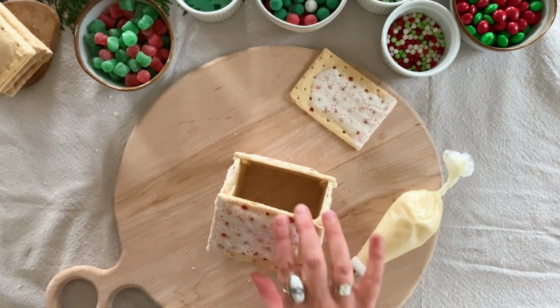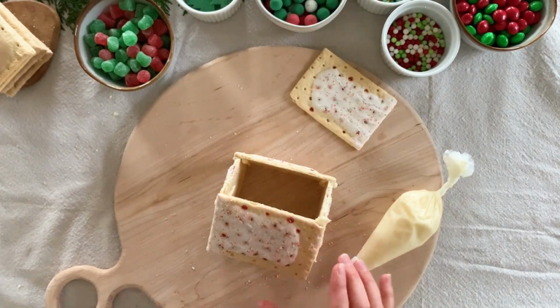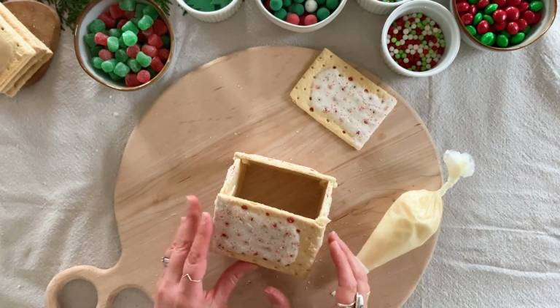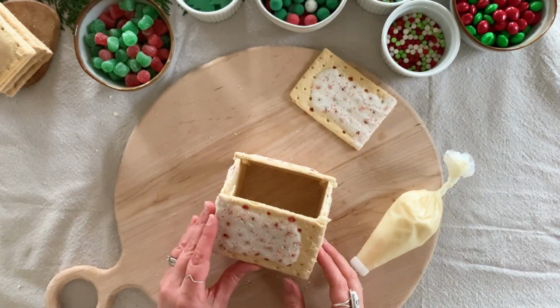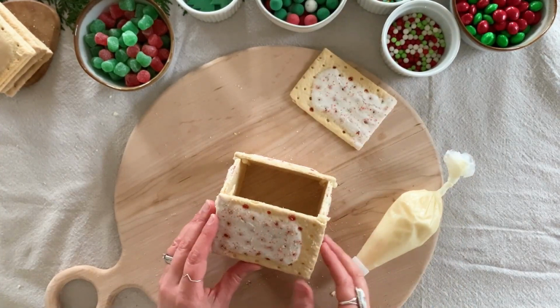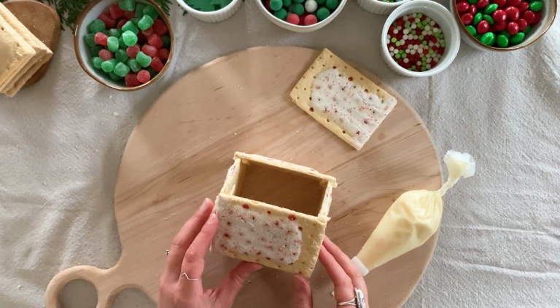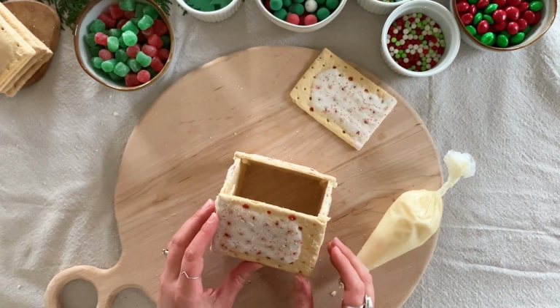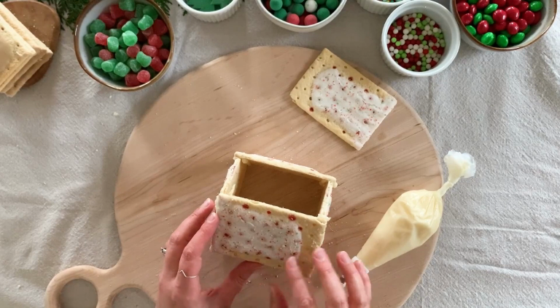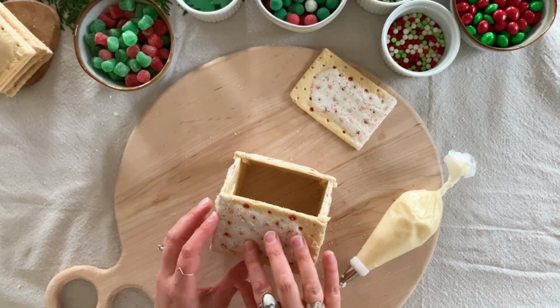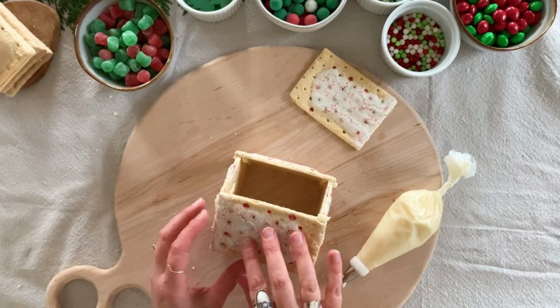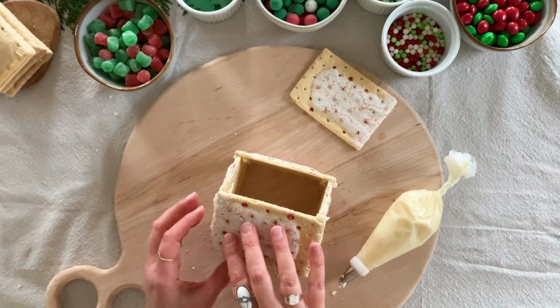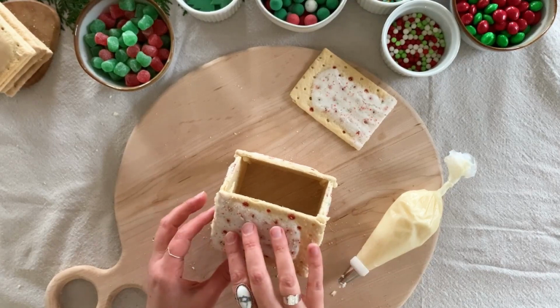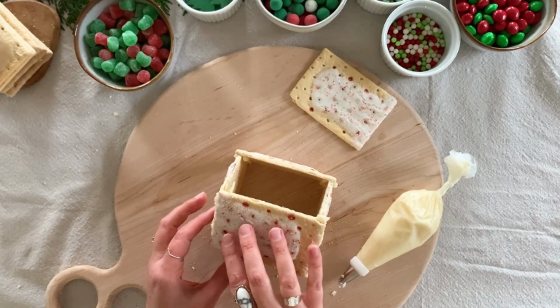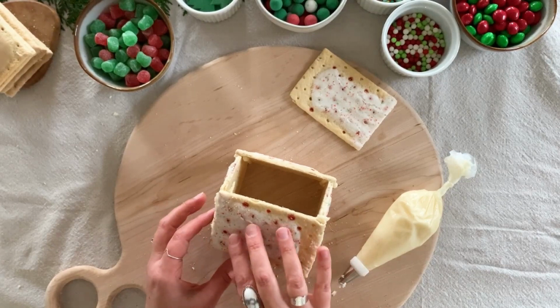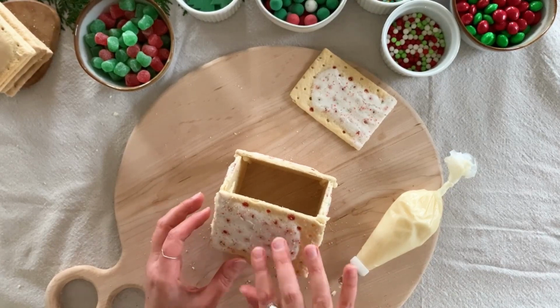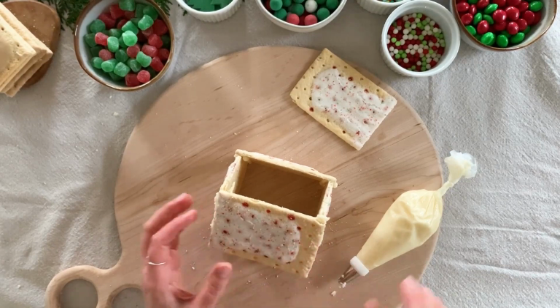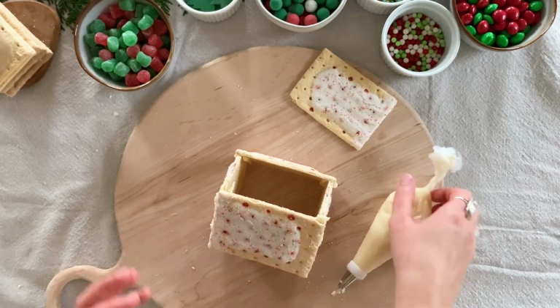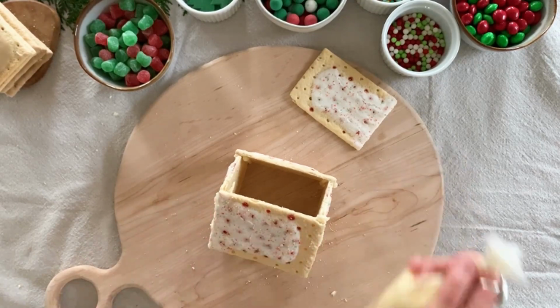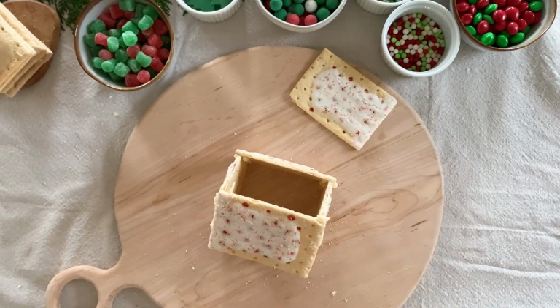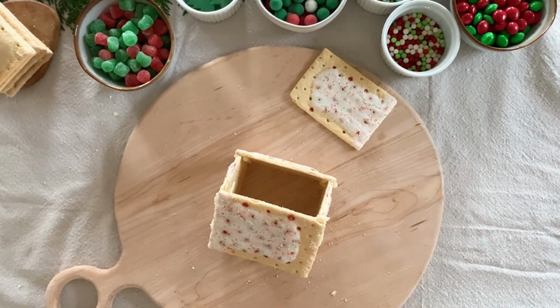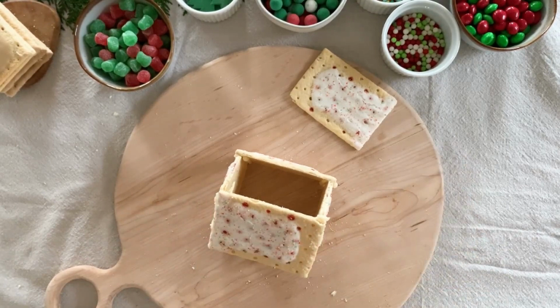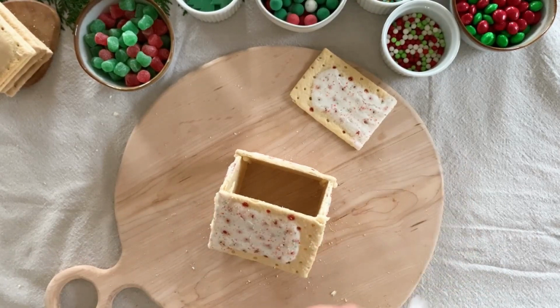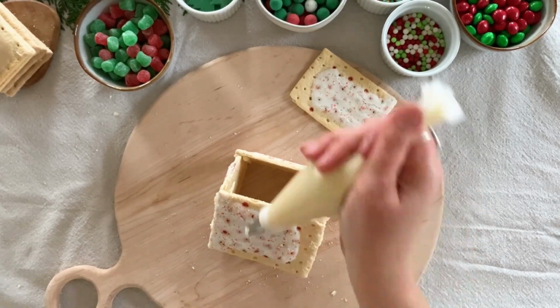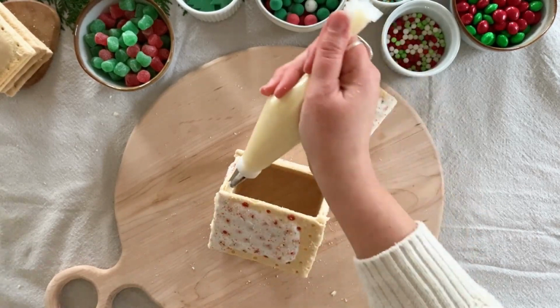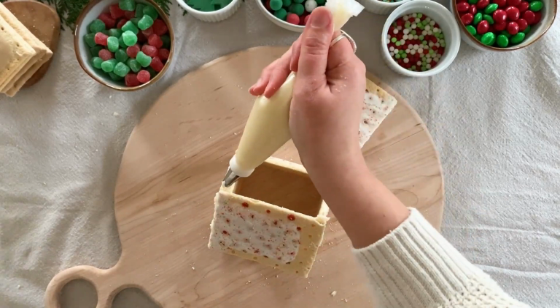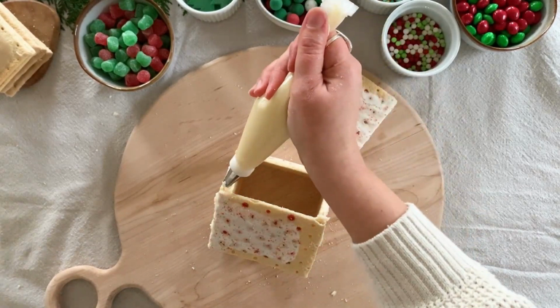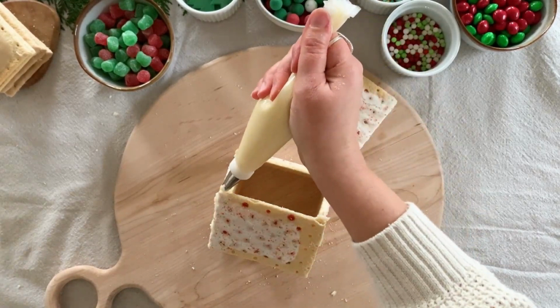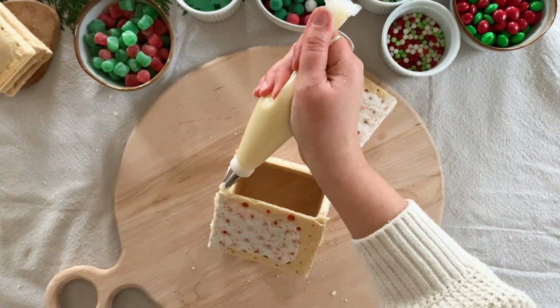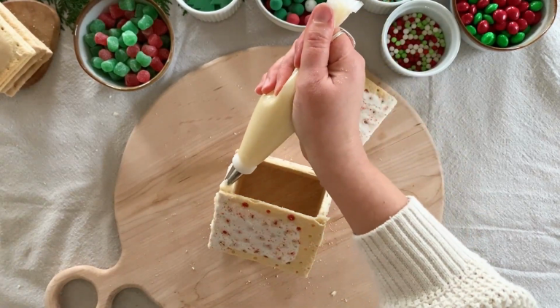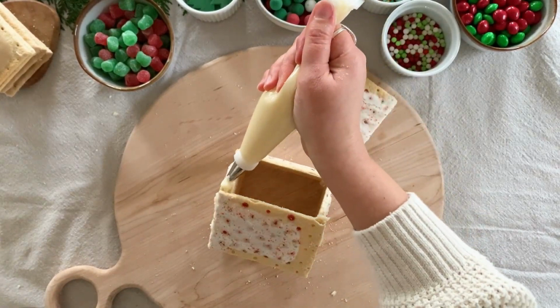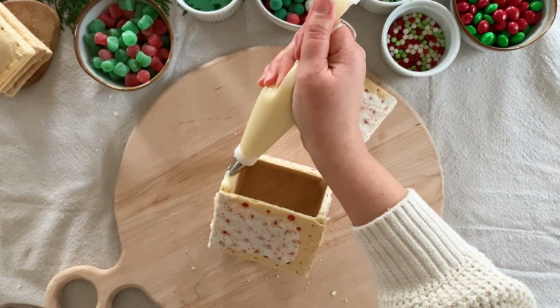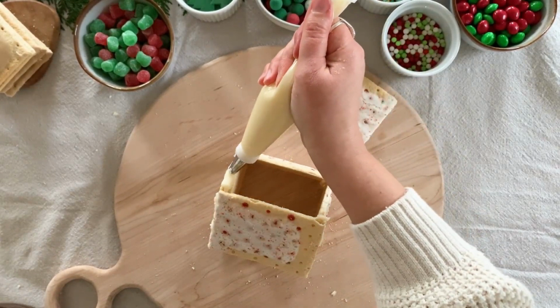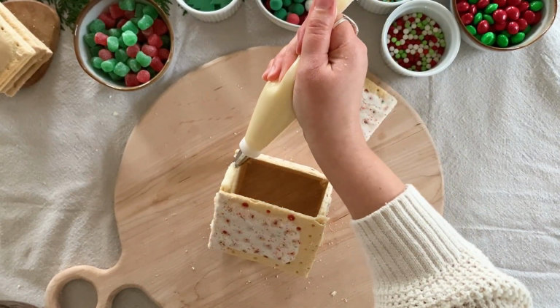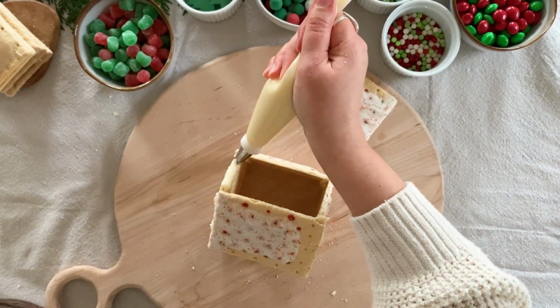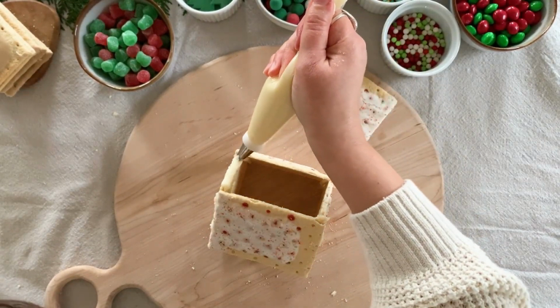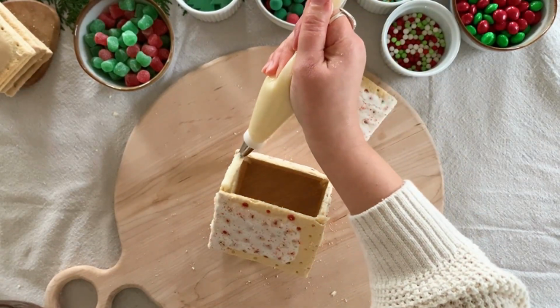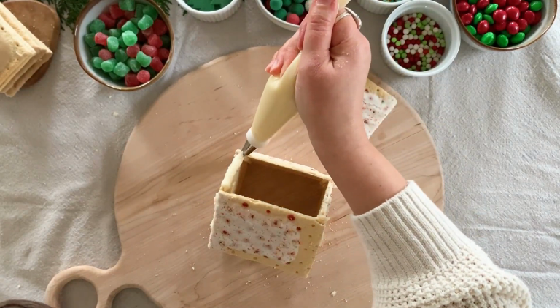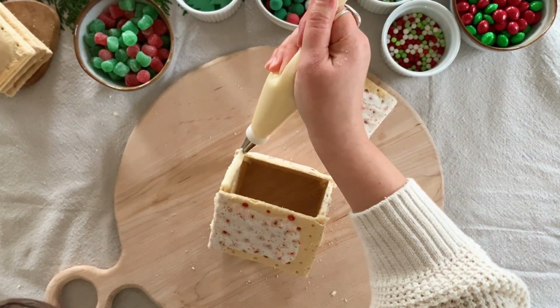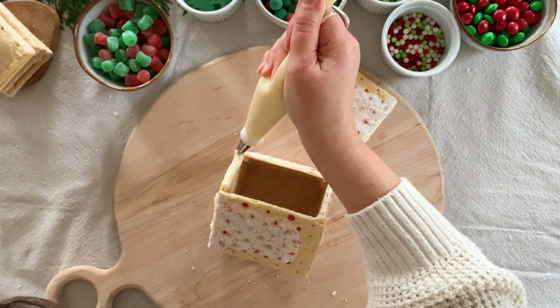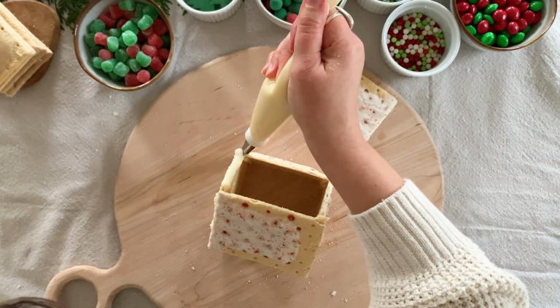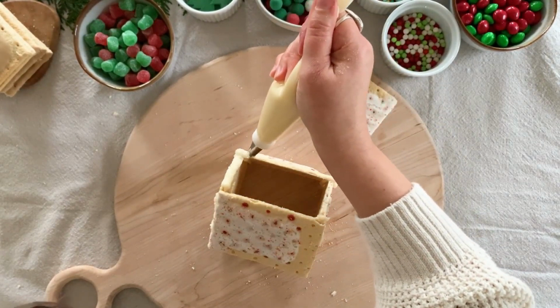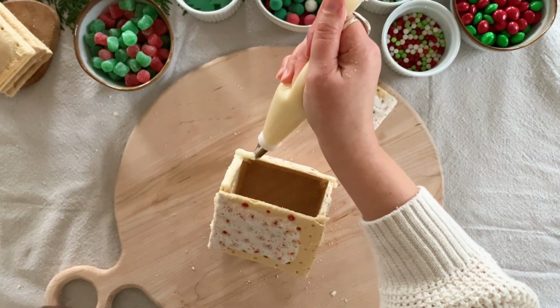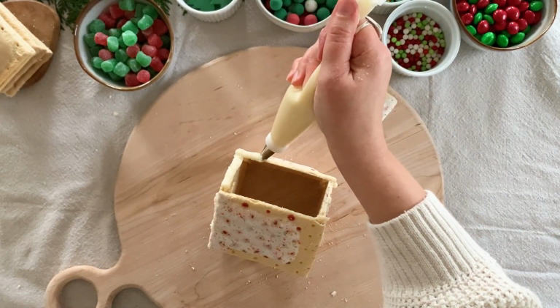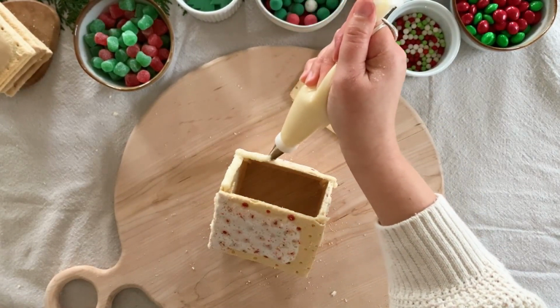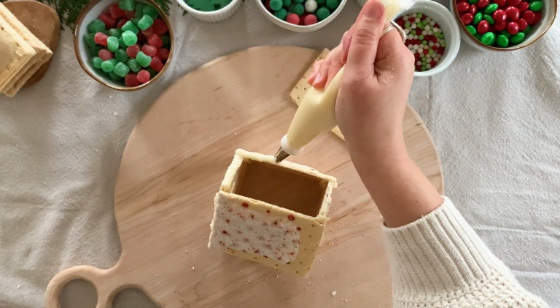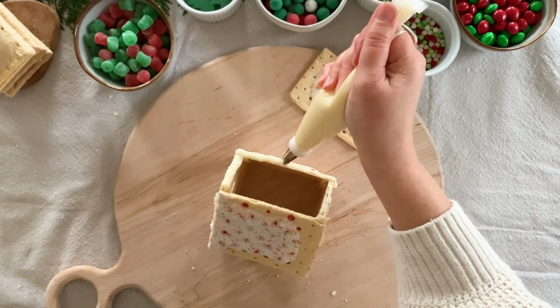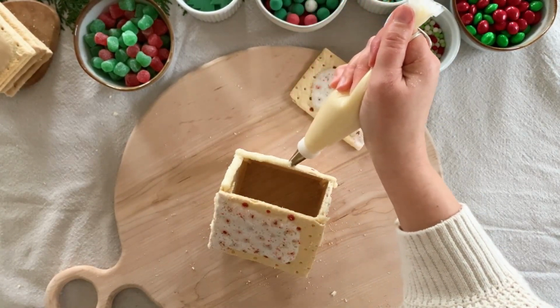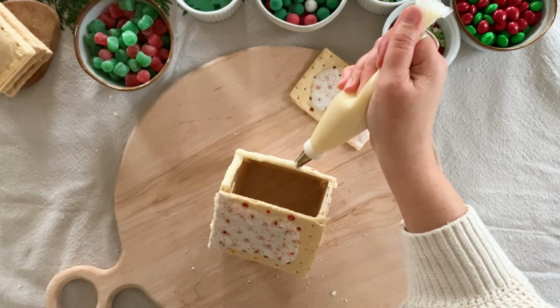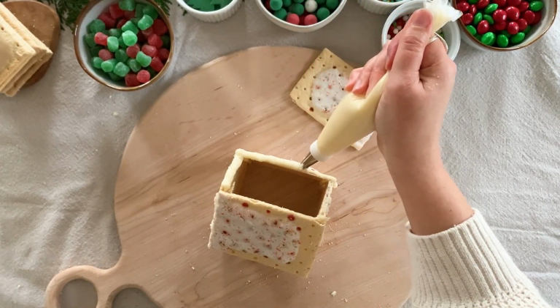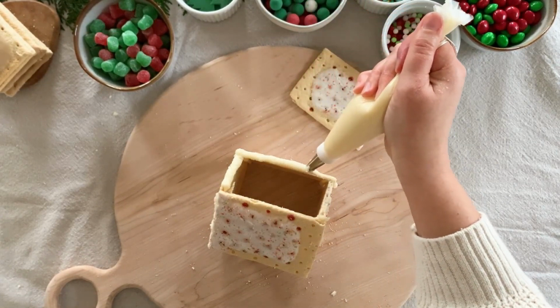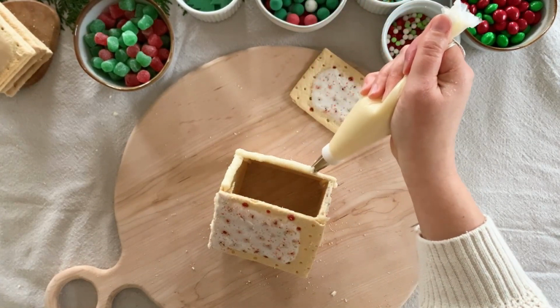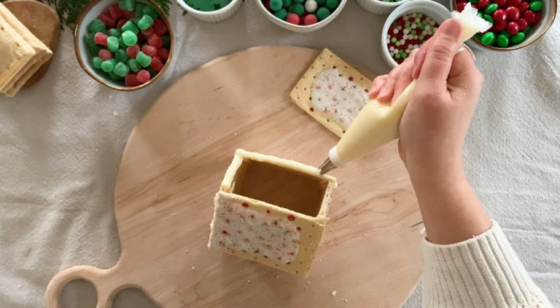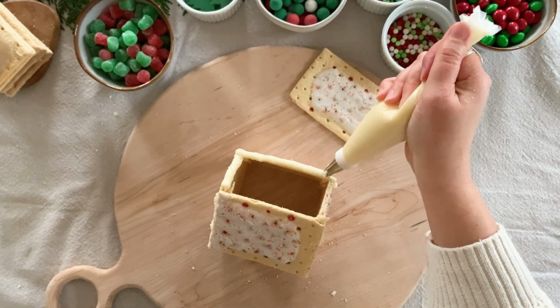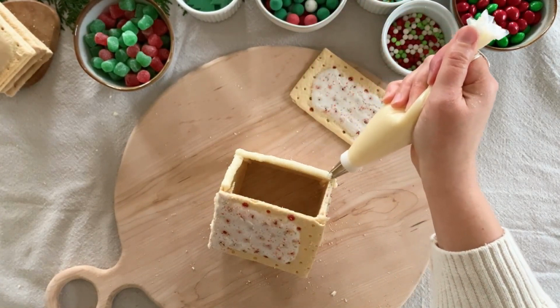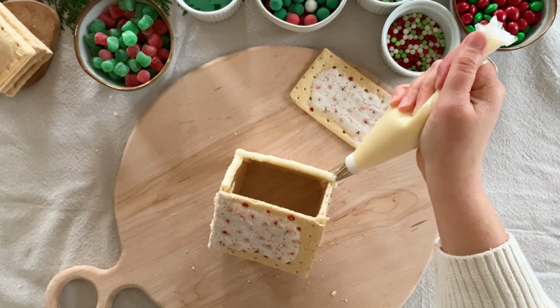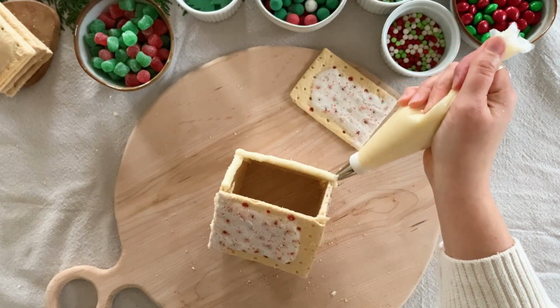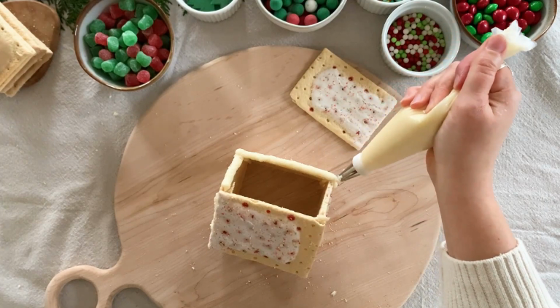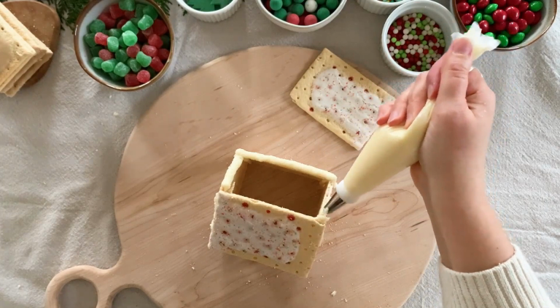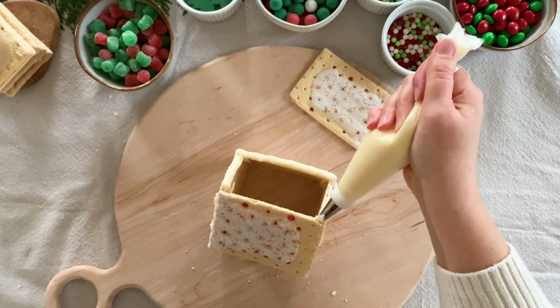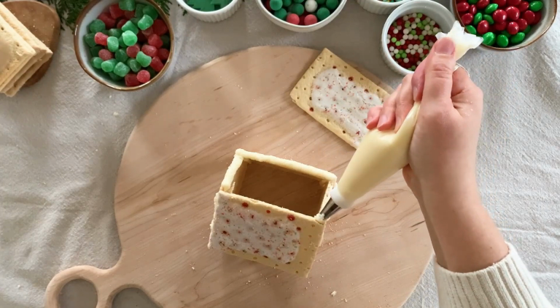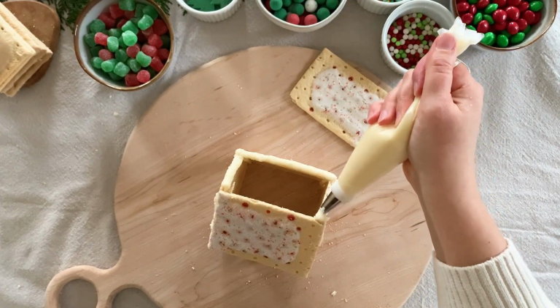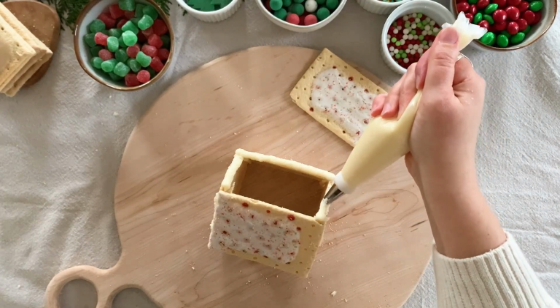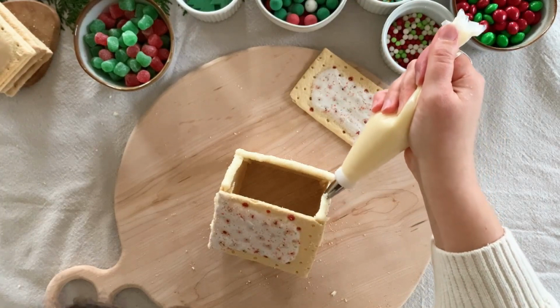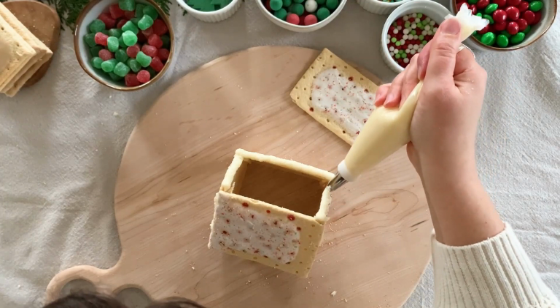Take another pop-tart and press that gently onto the frosting. Repeat on the other side of the house with the last pop-tart.